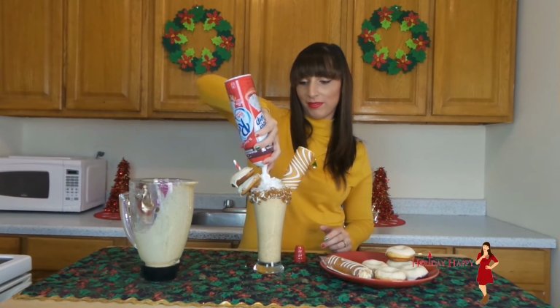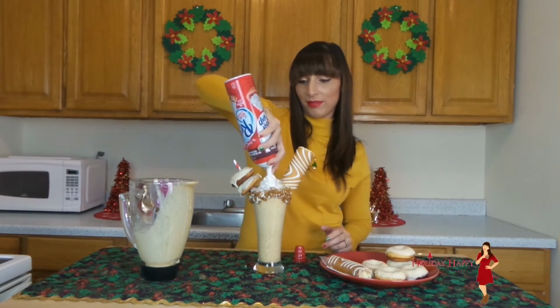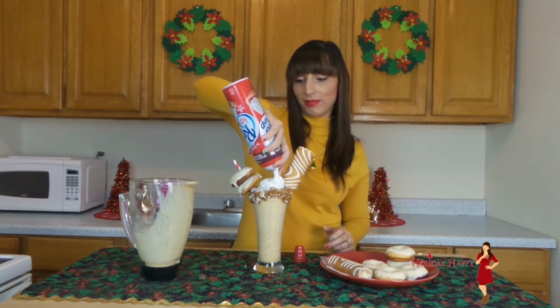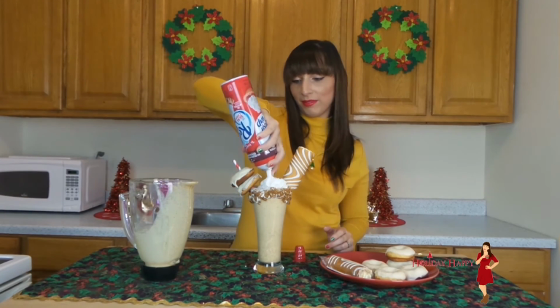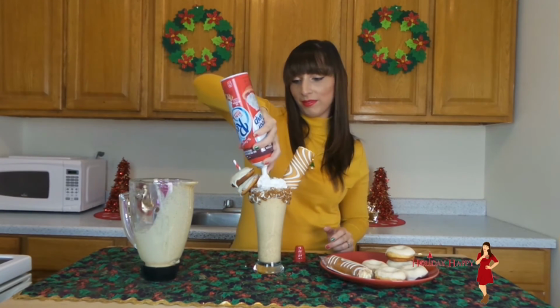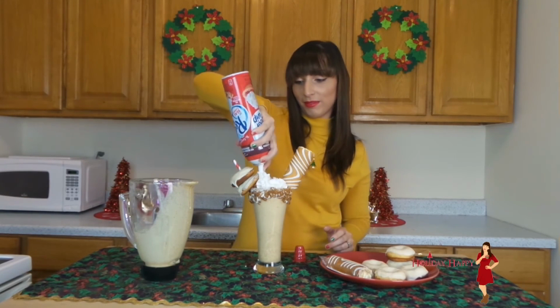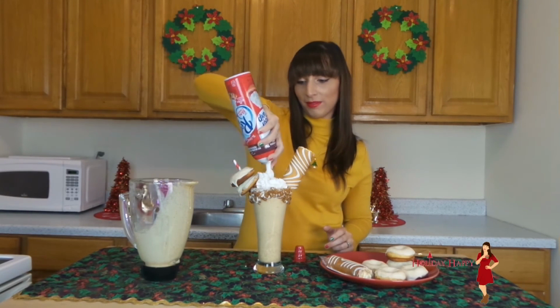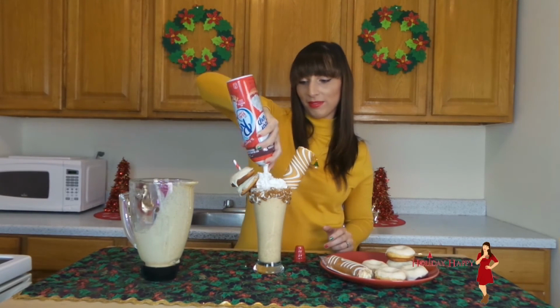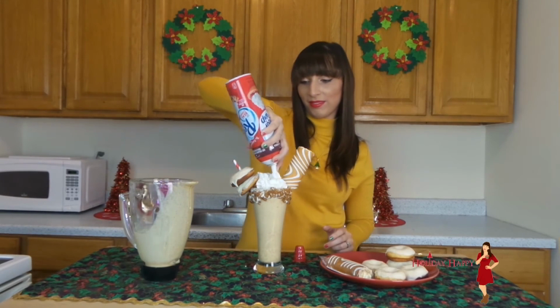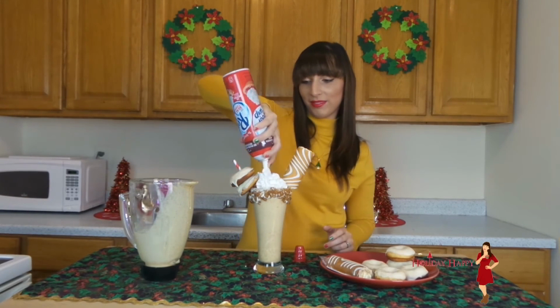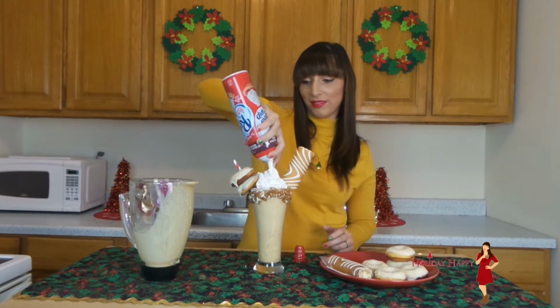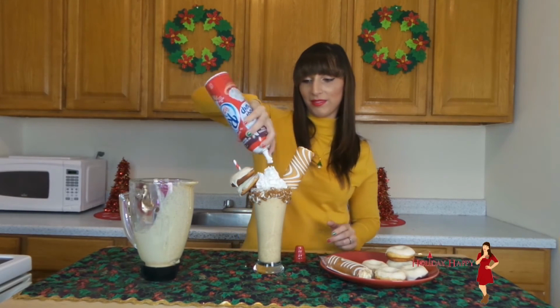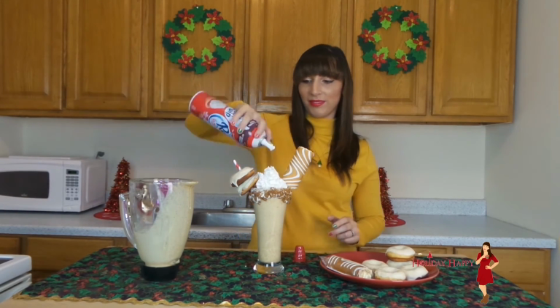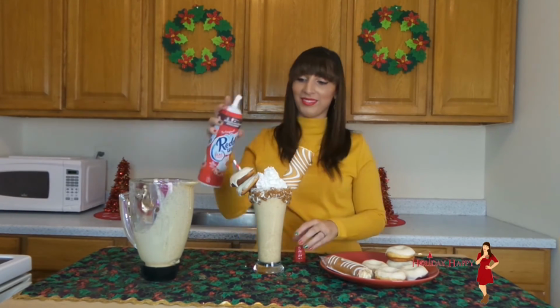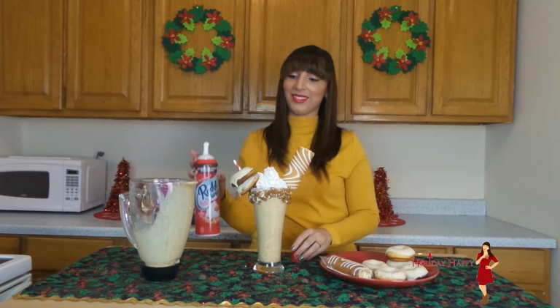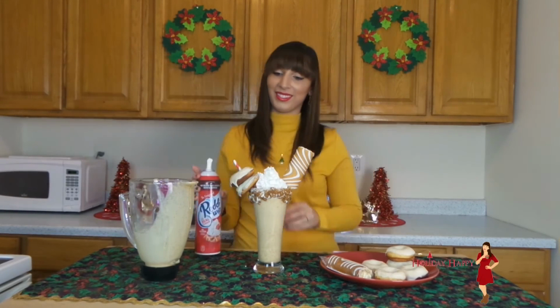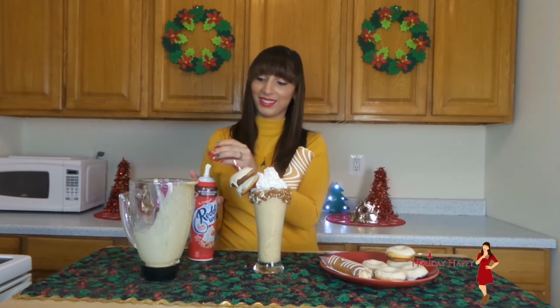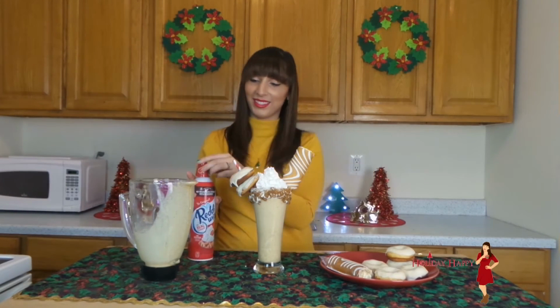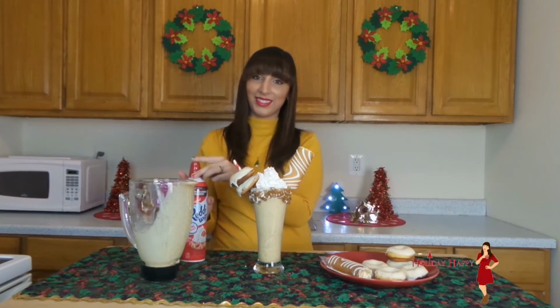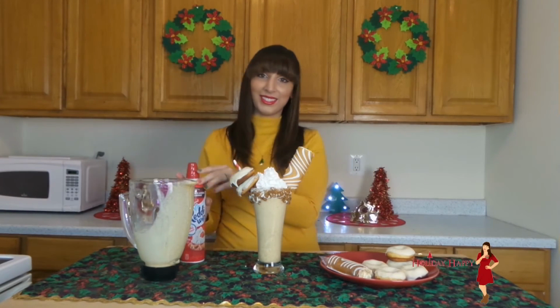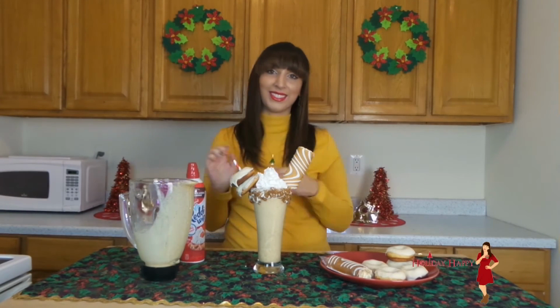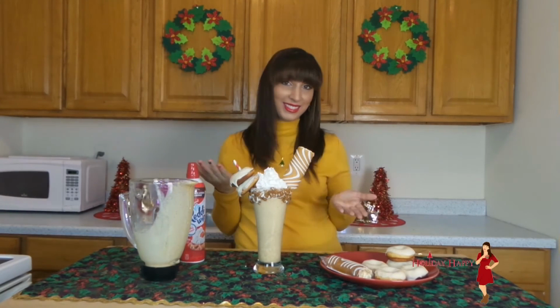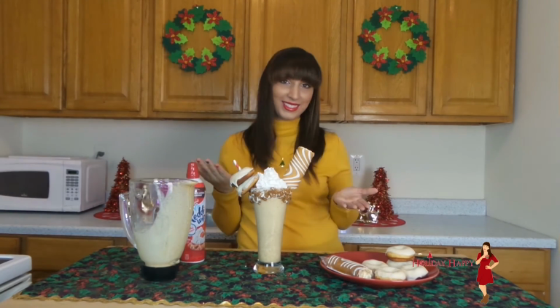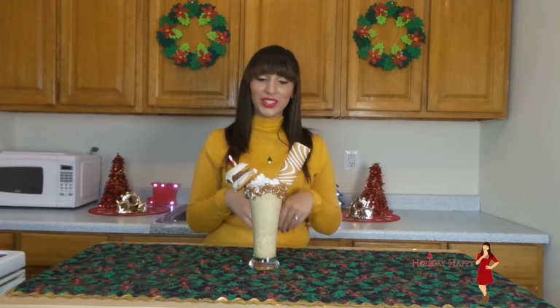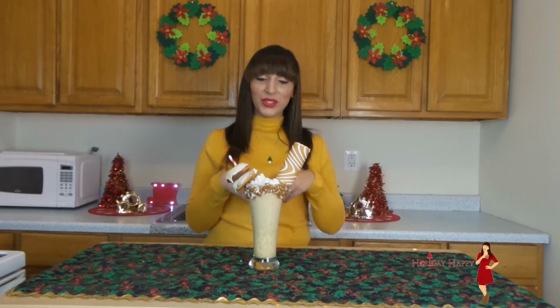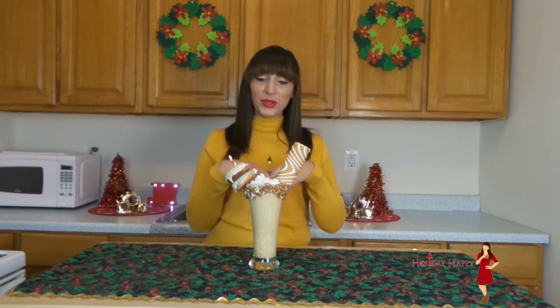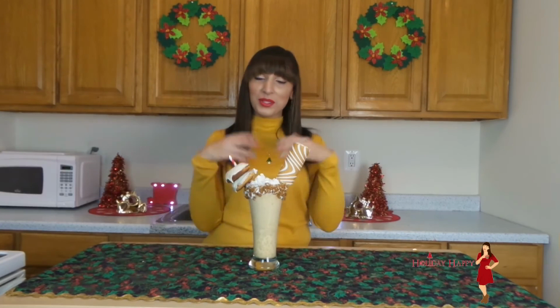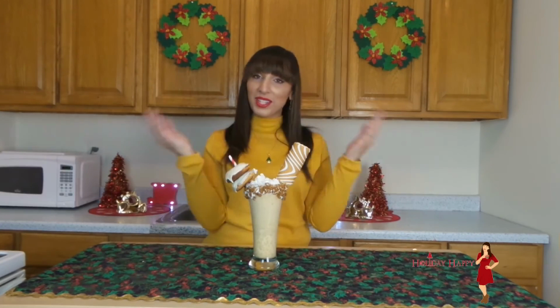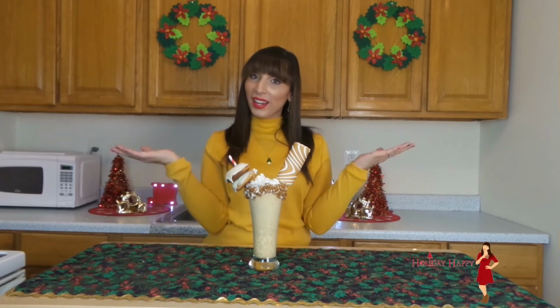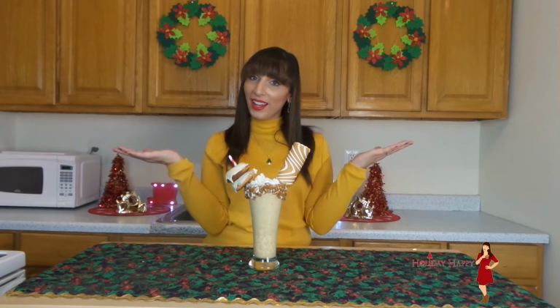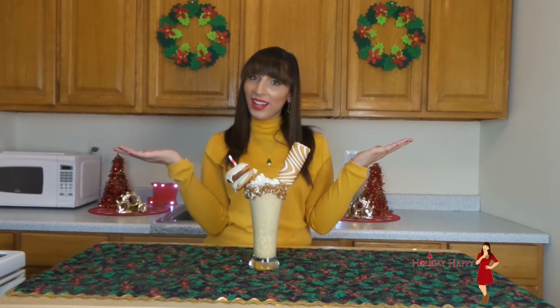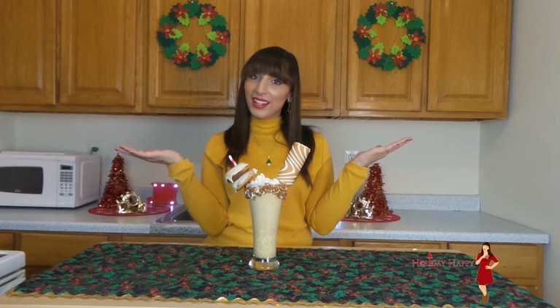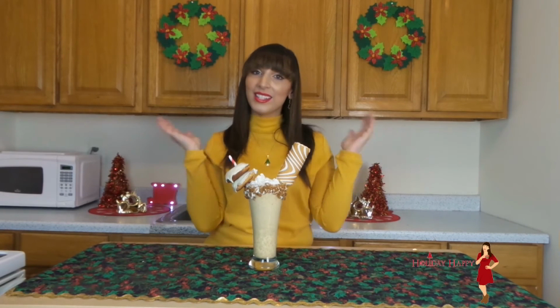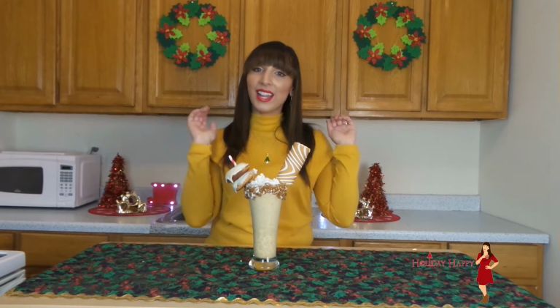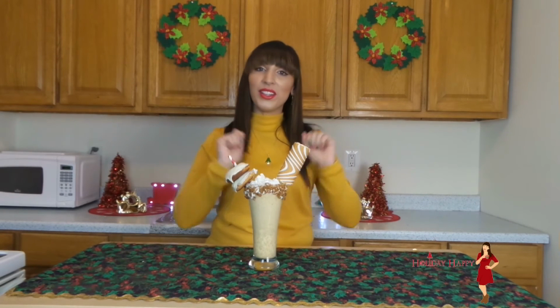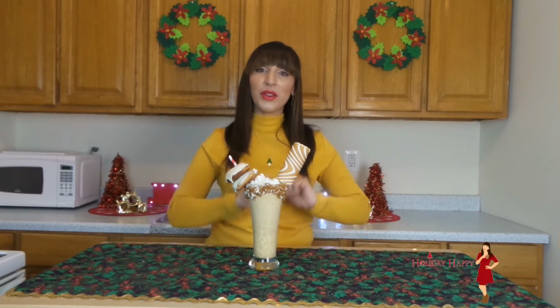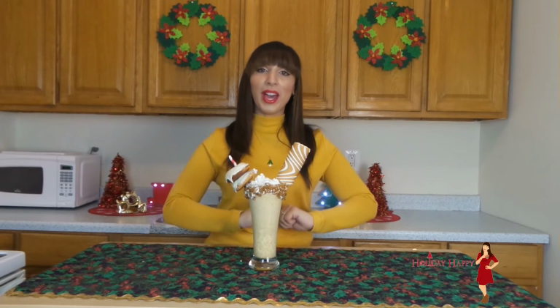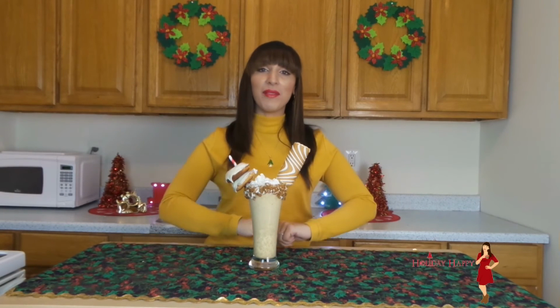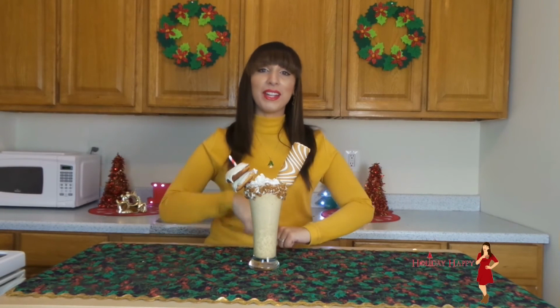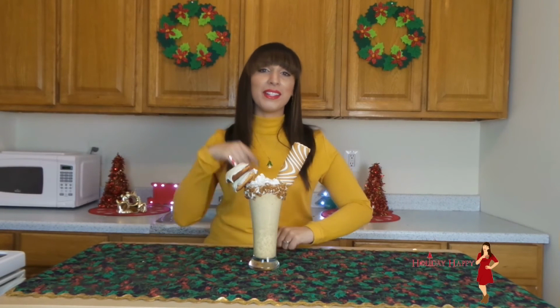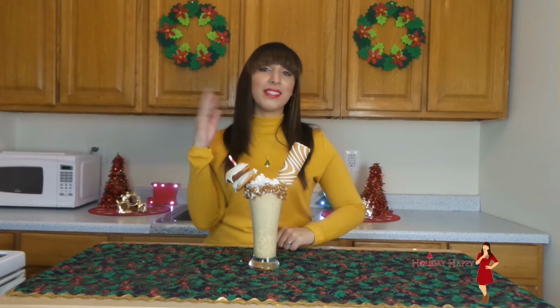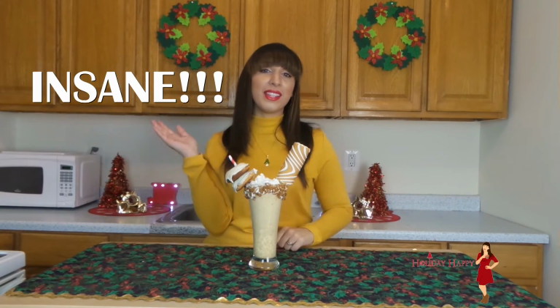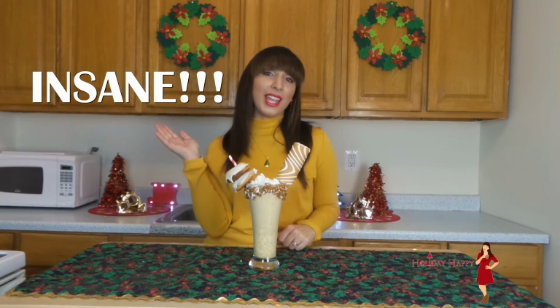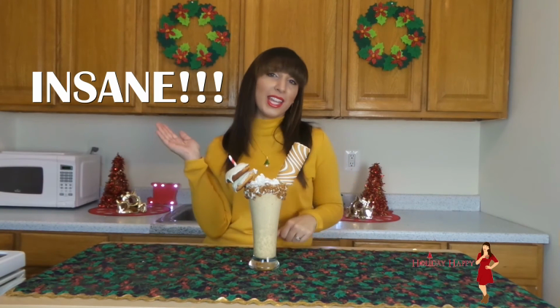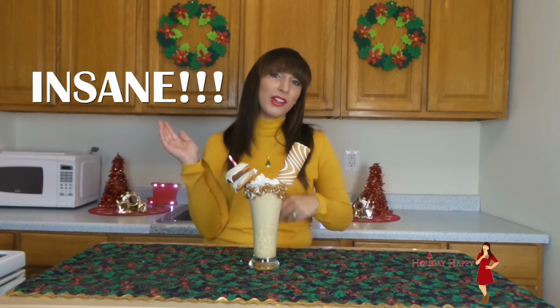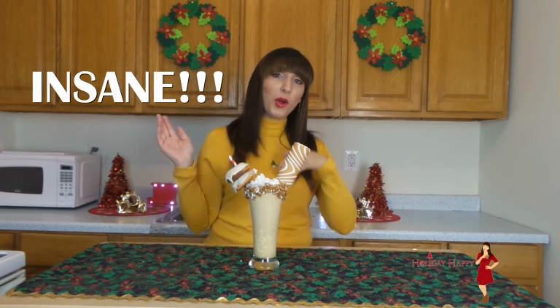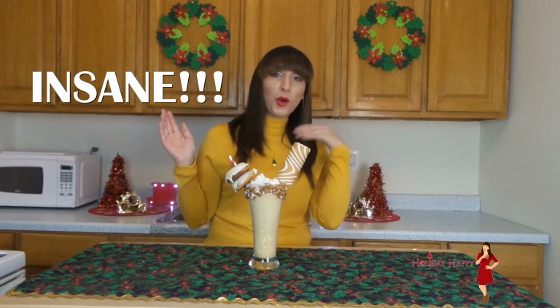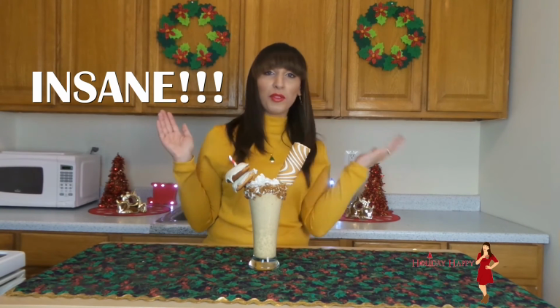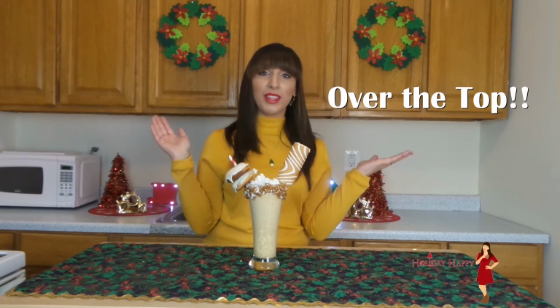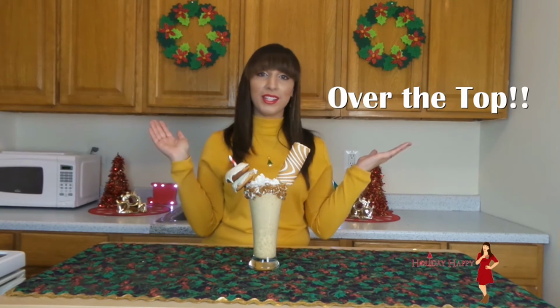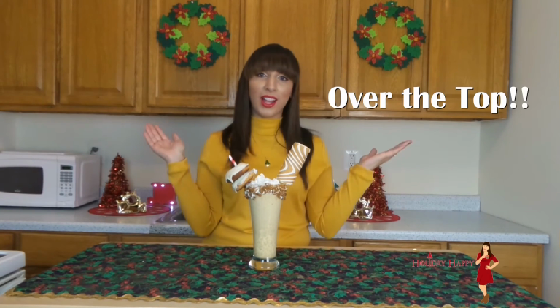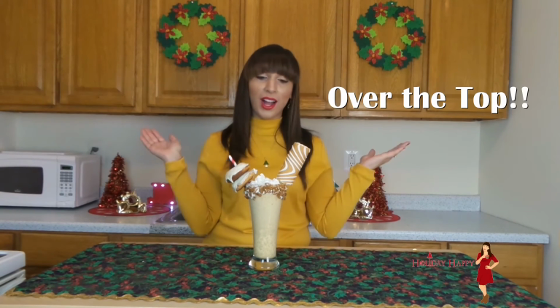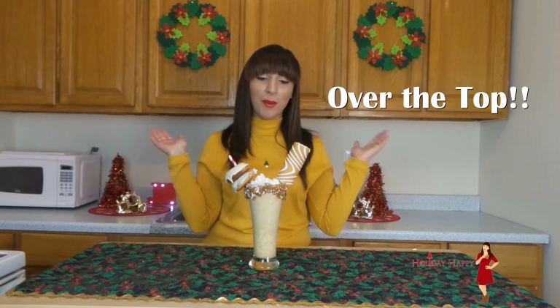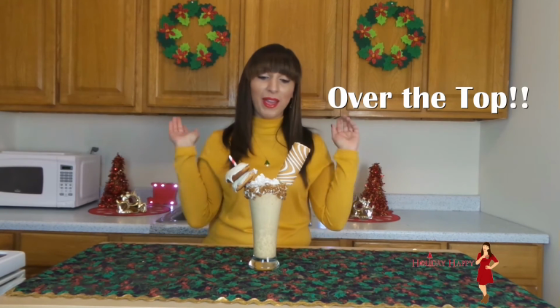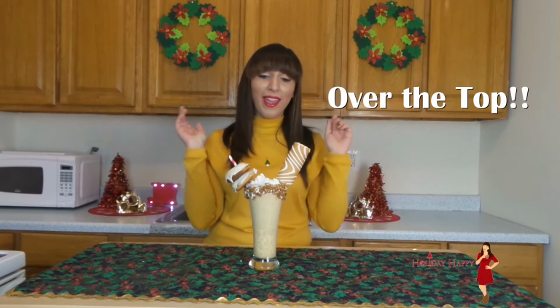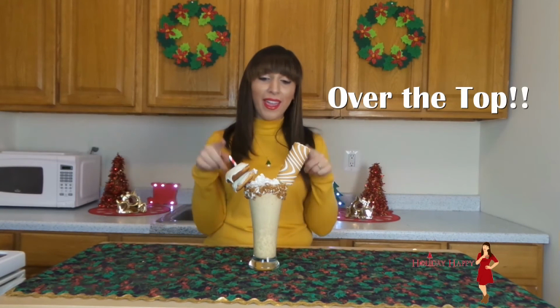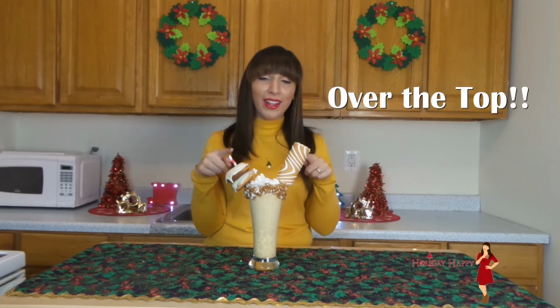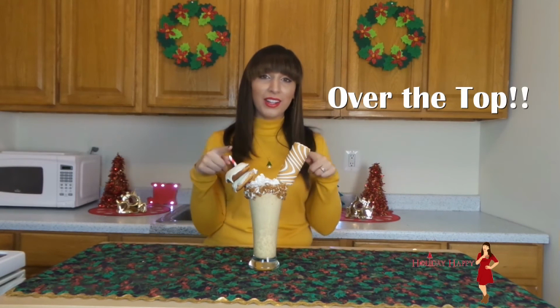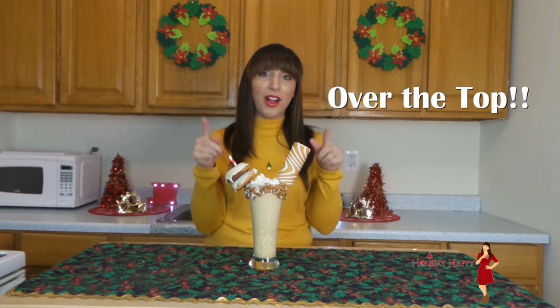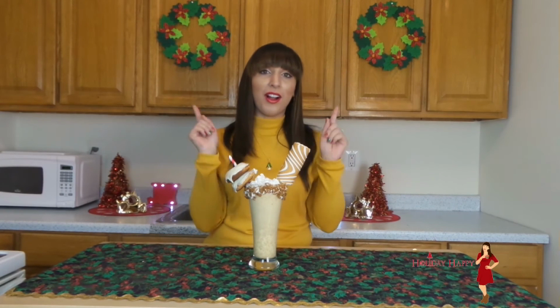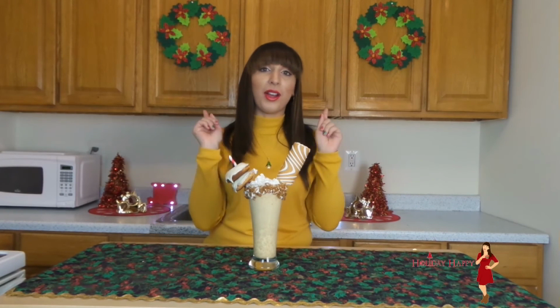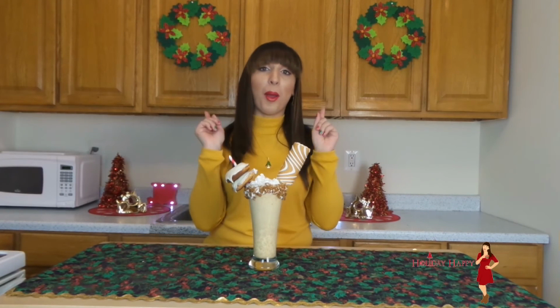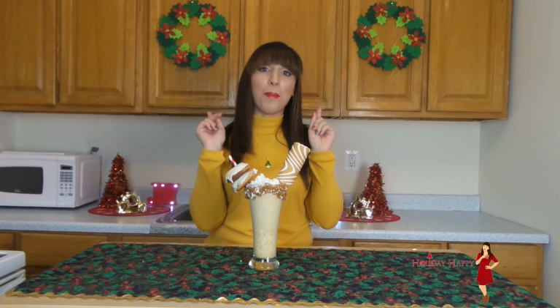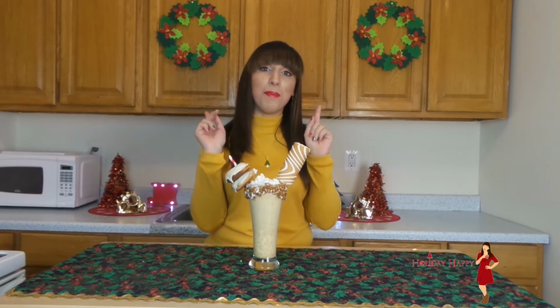Let's get started. Ta-da, now you have an insane over the top eggnog milkshake.